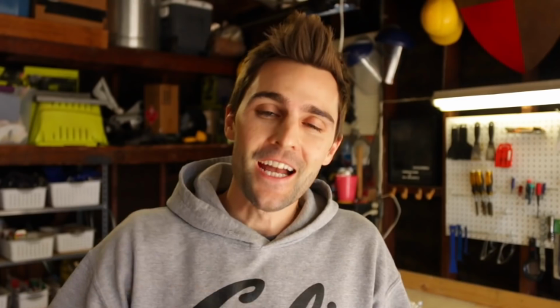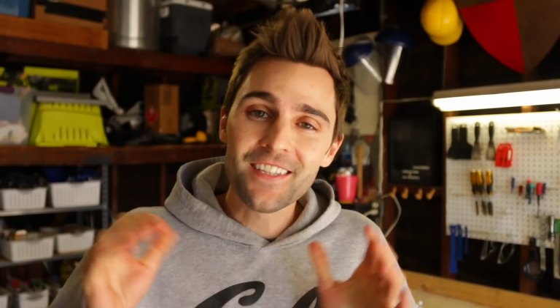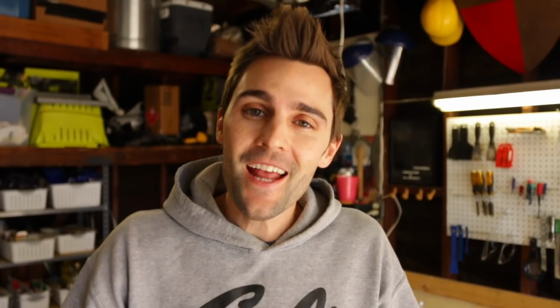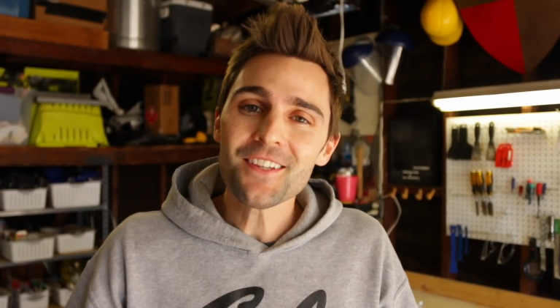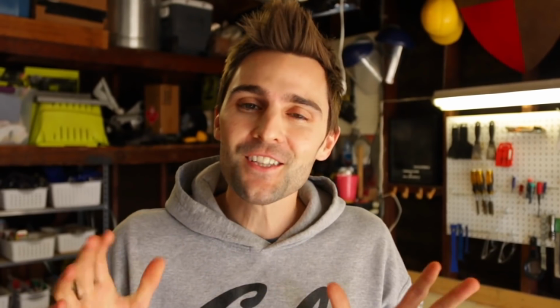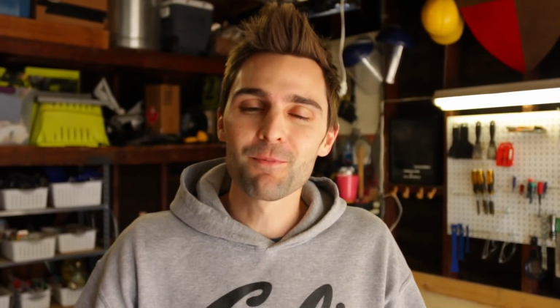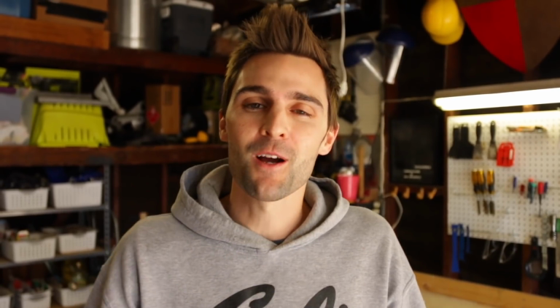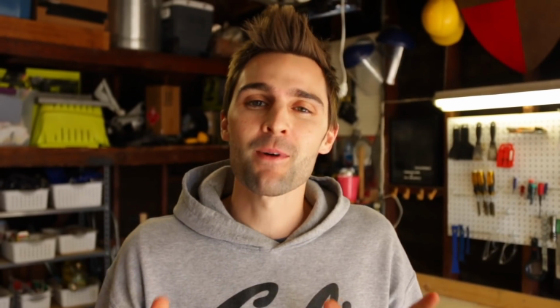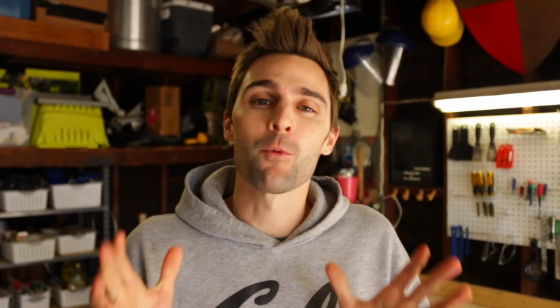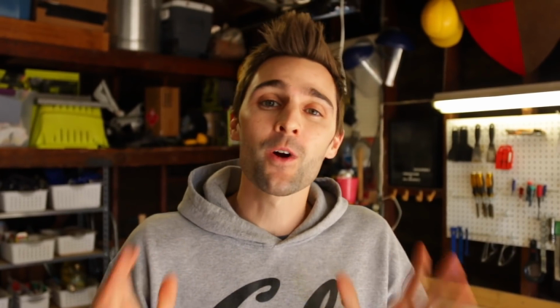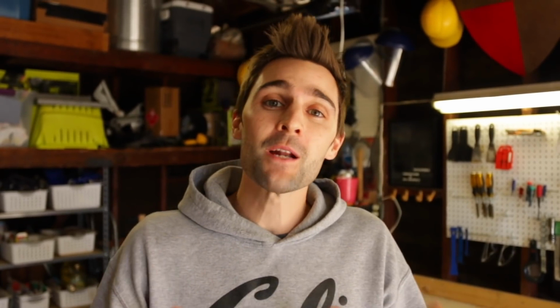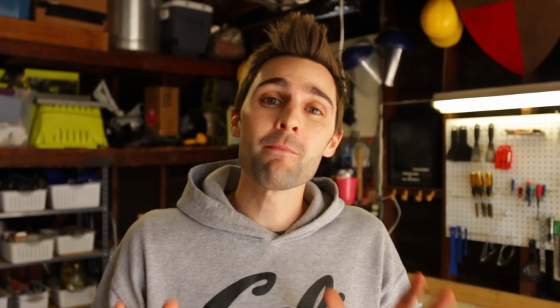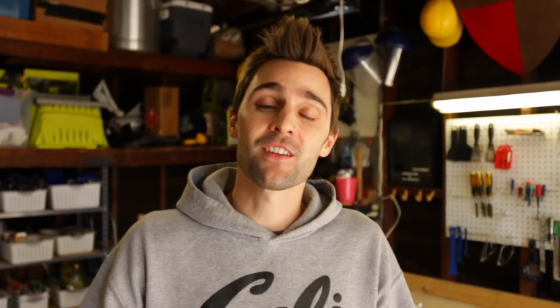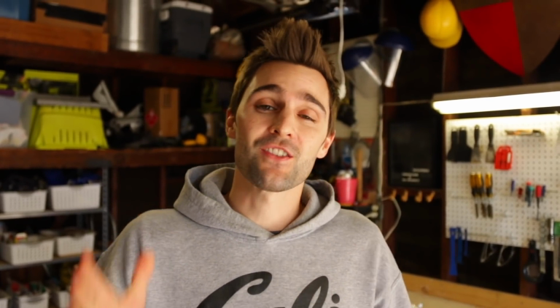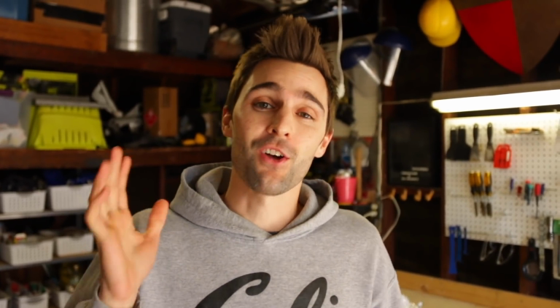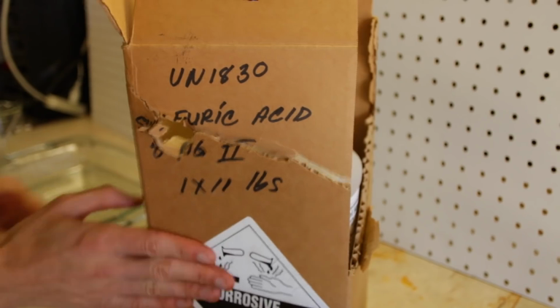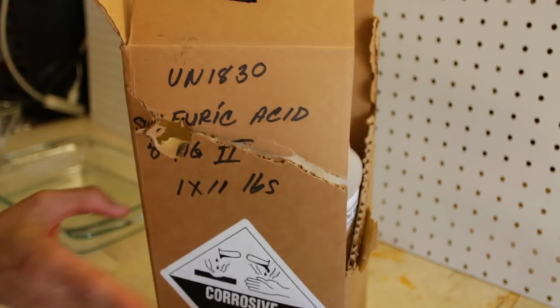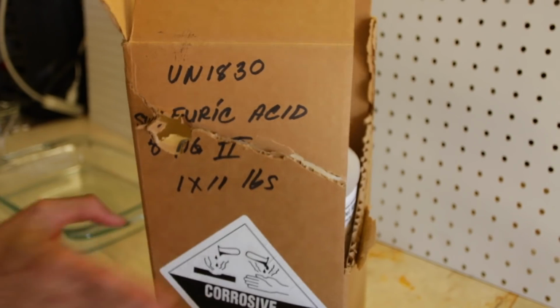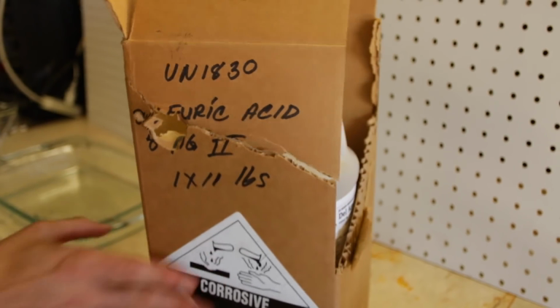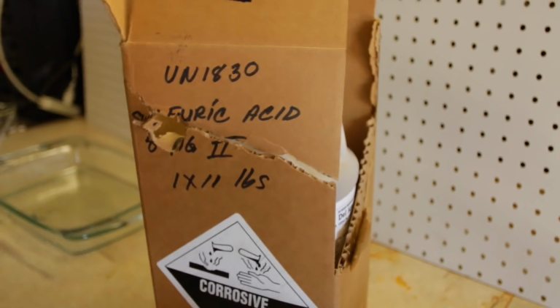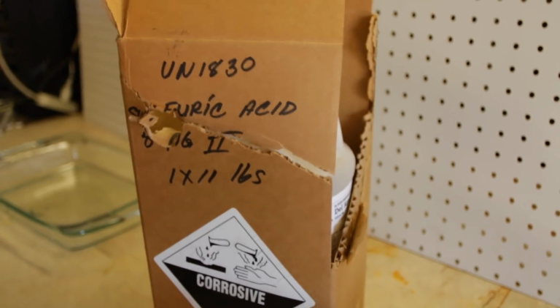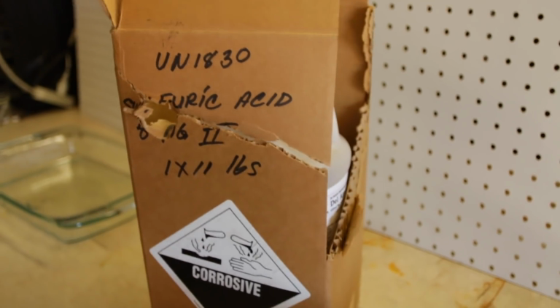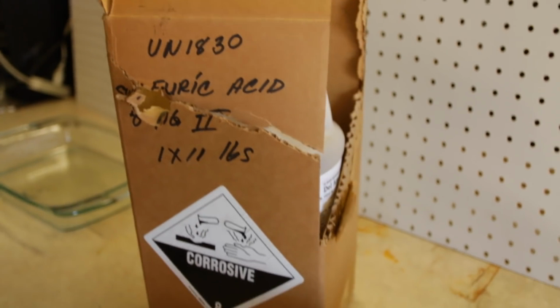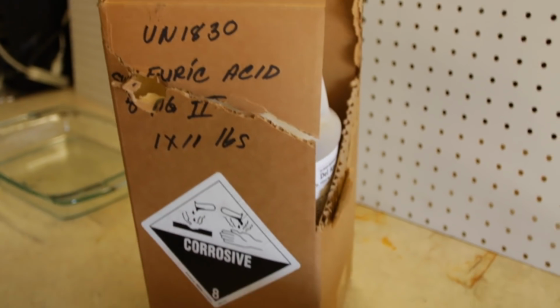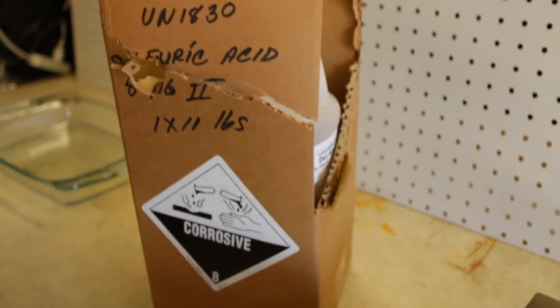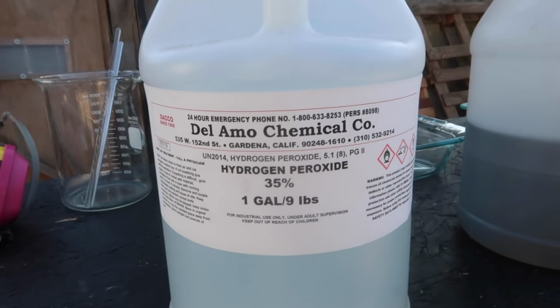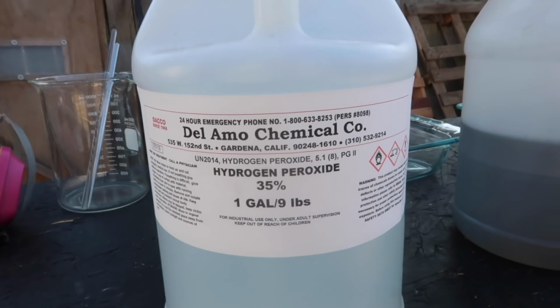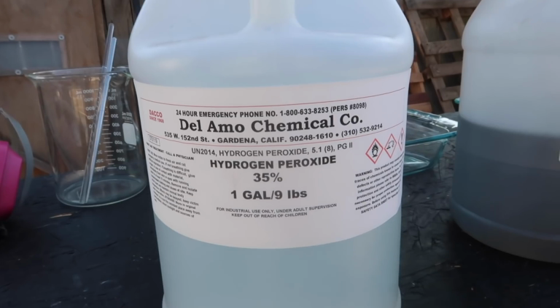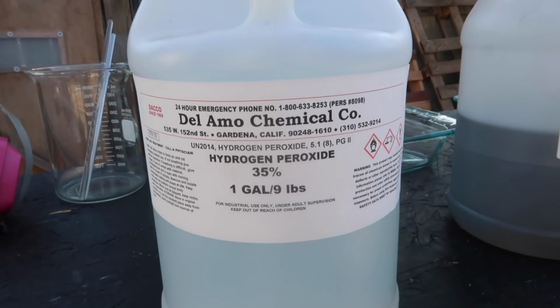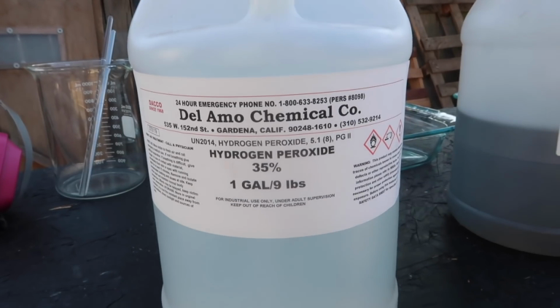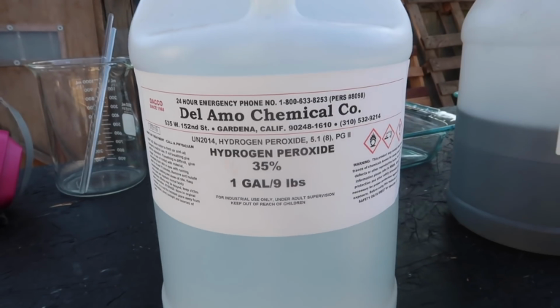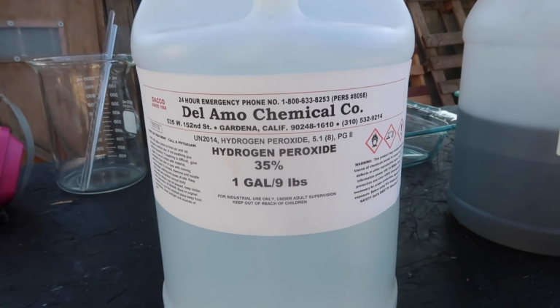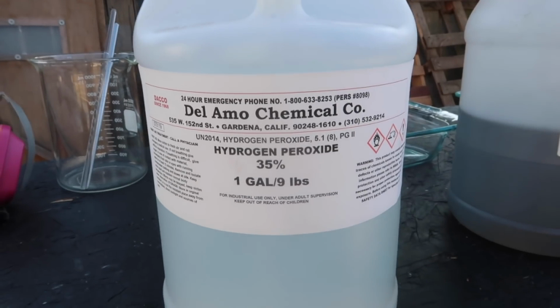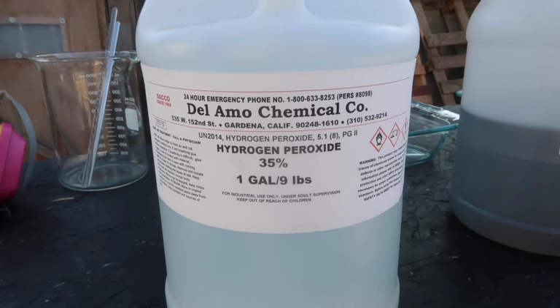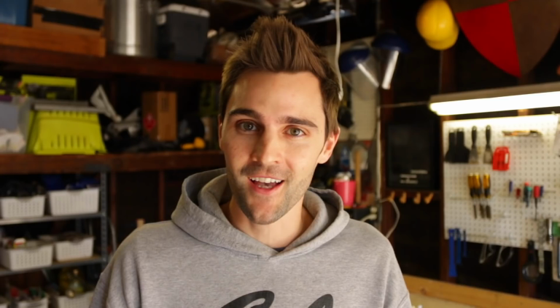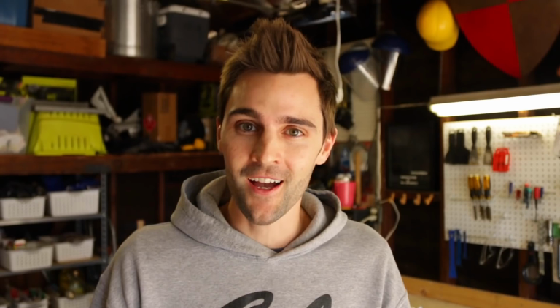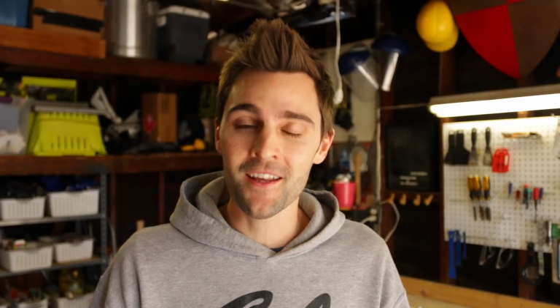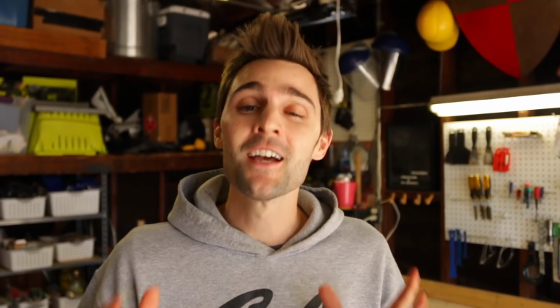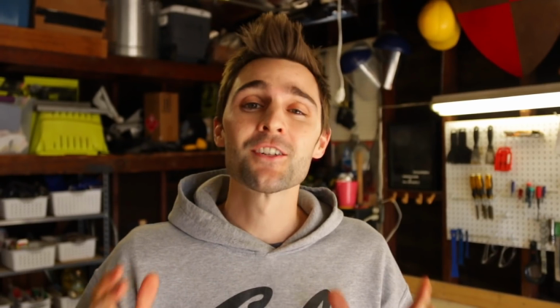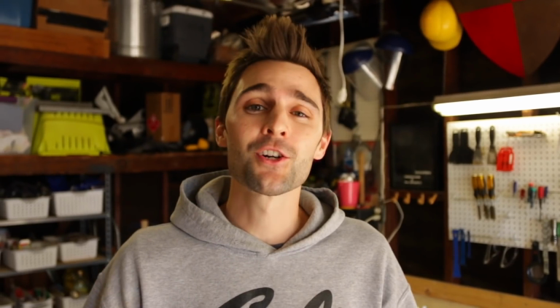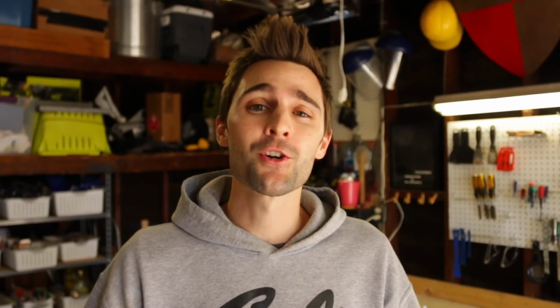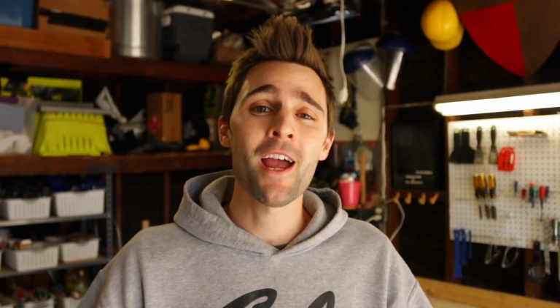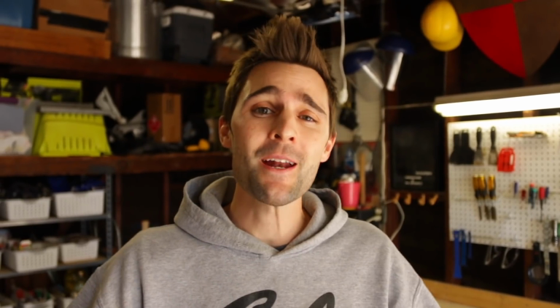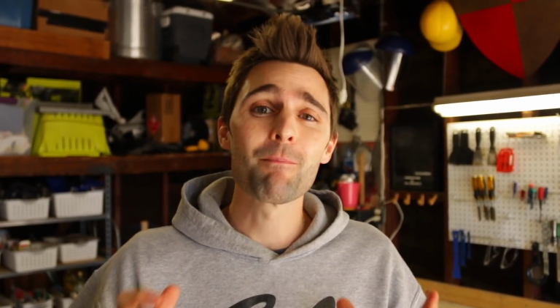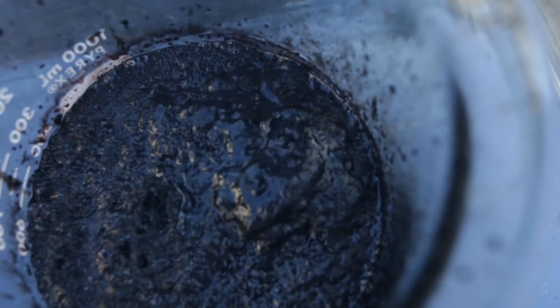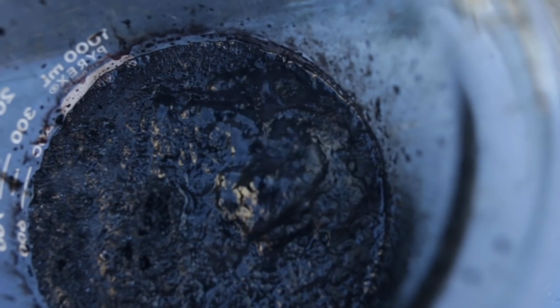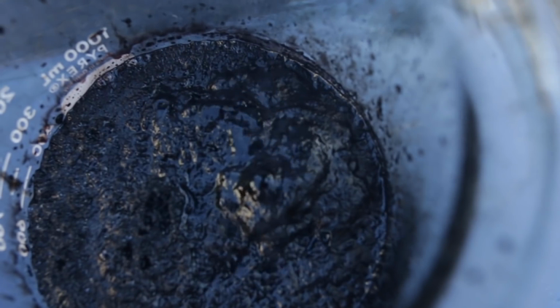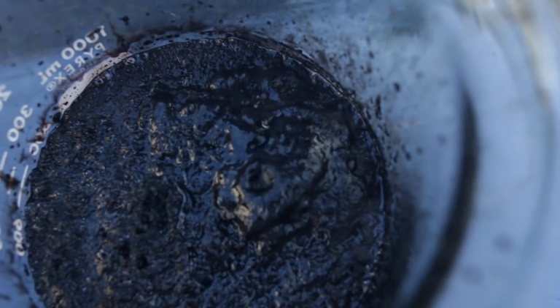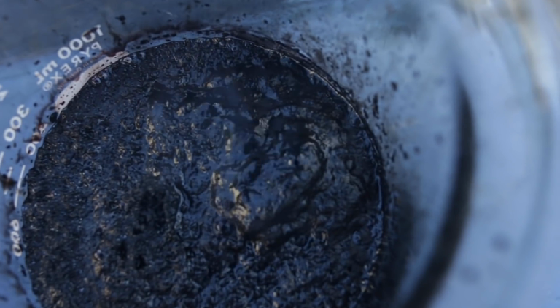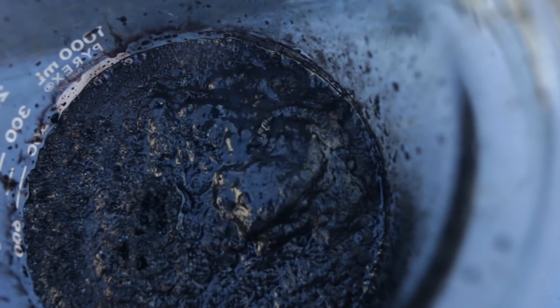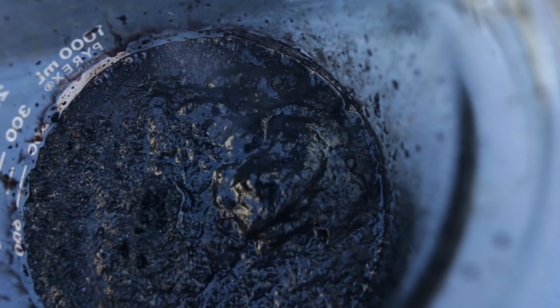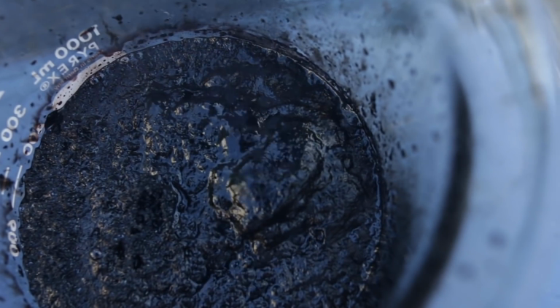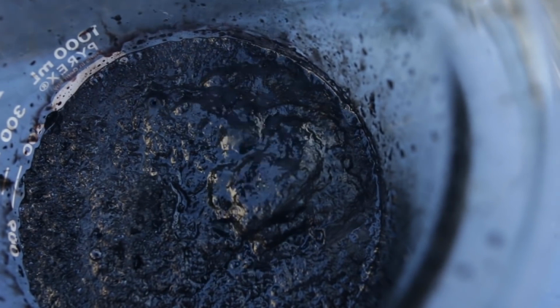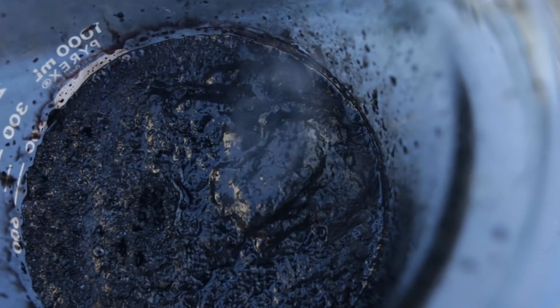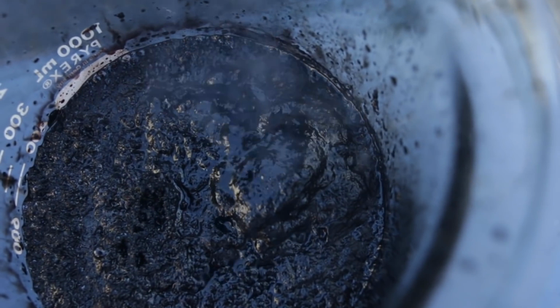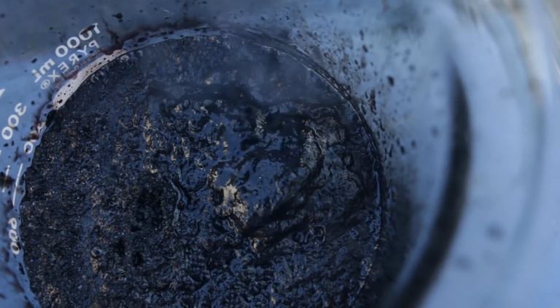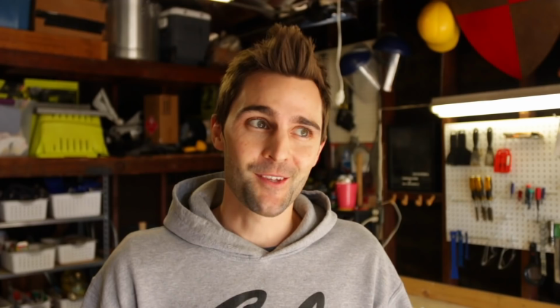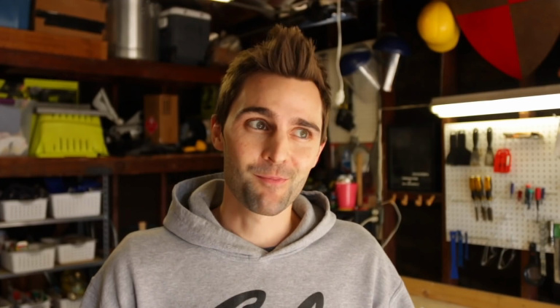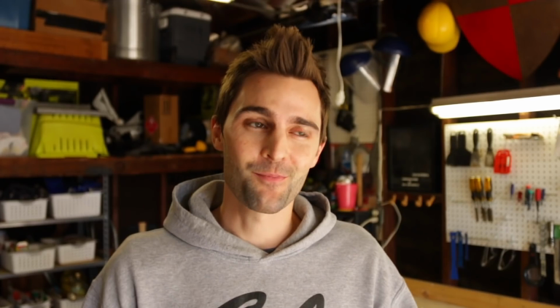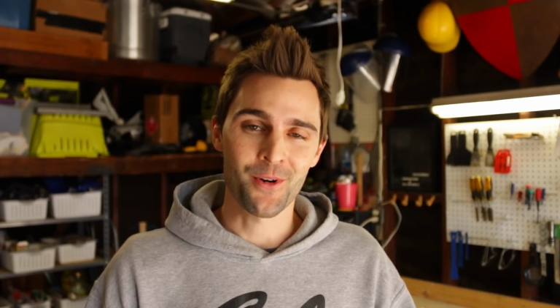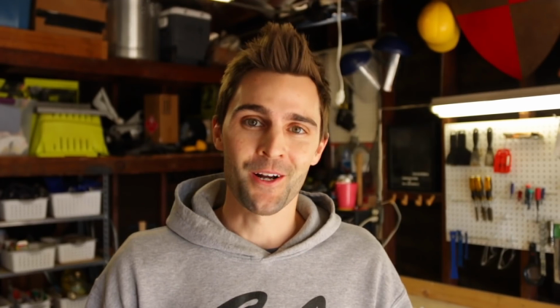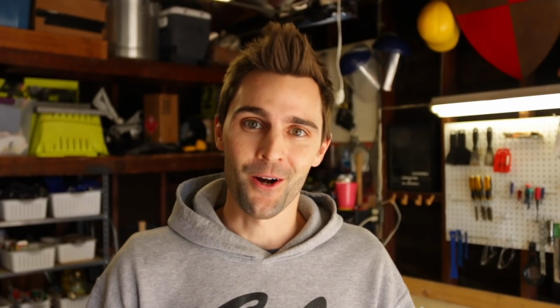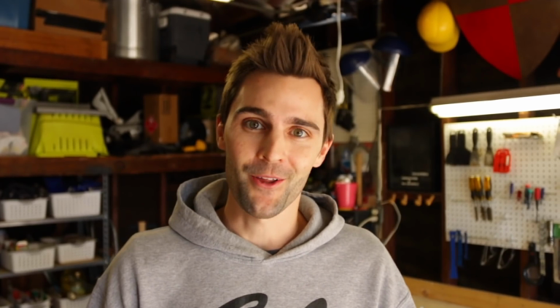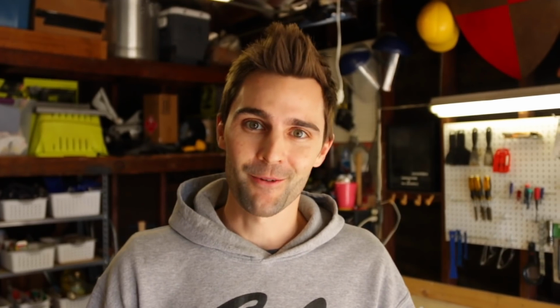In today's experiment we're going to mix sulfuric acid and hydrogen peroxide to create piranha solution. It's pretty gnarly.